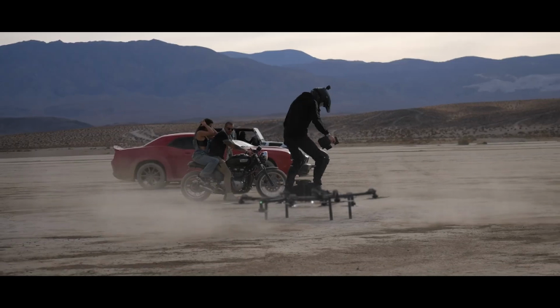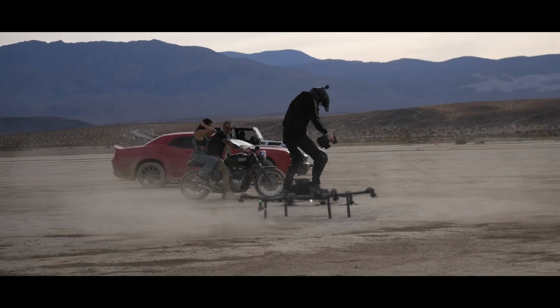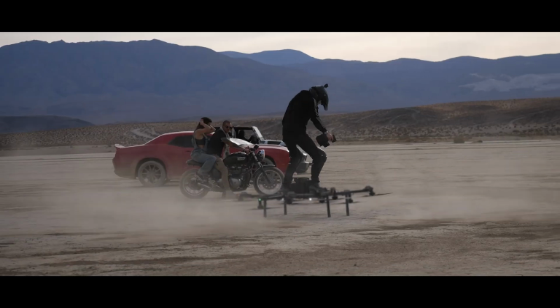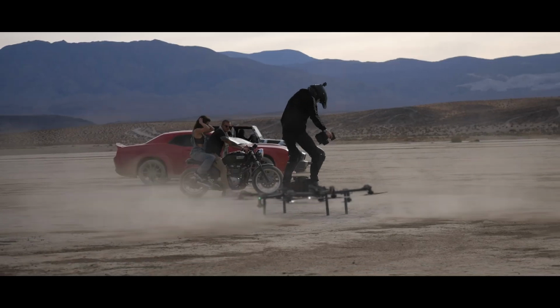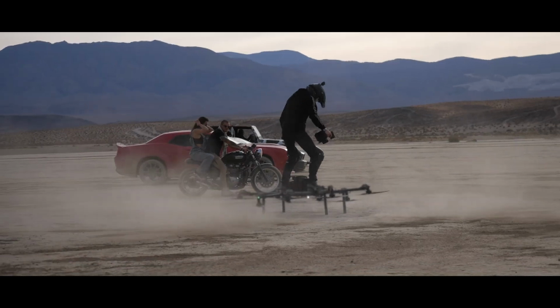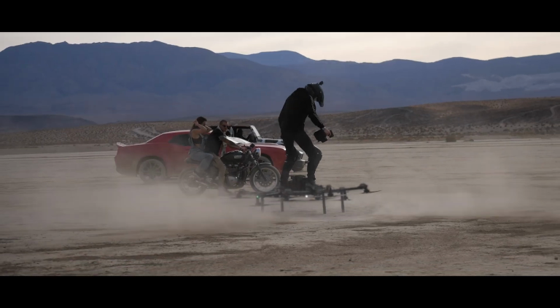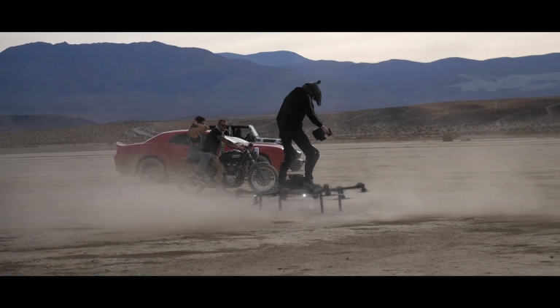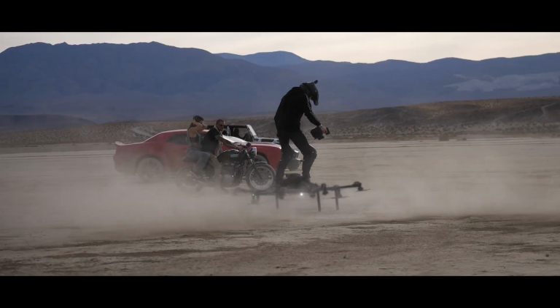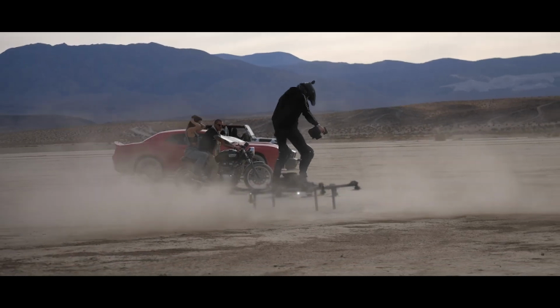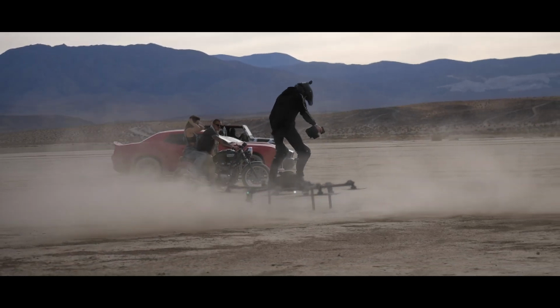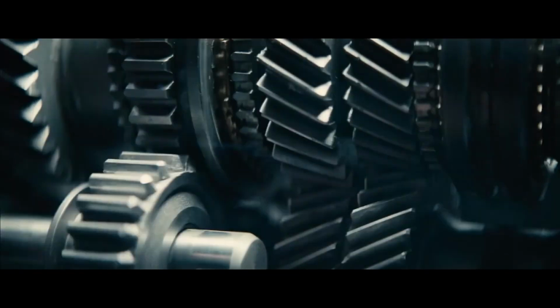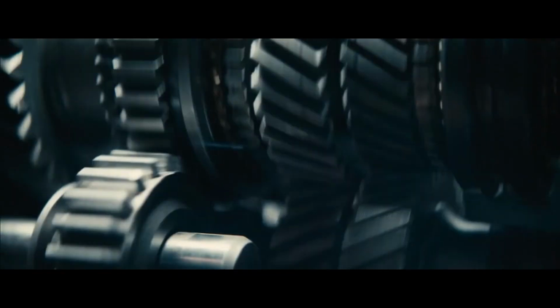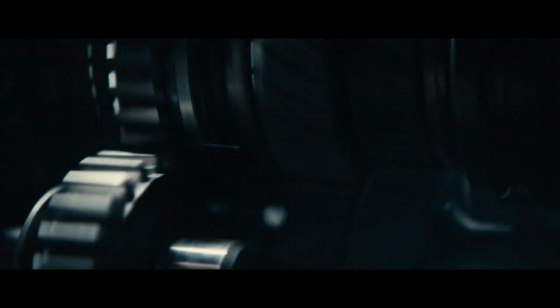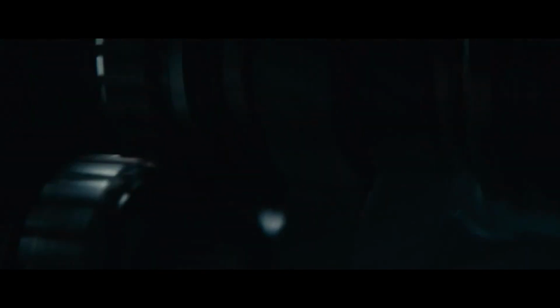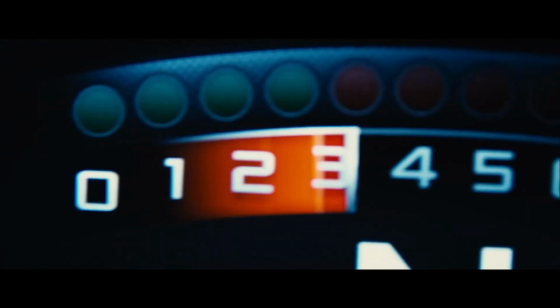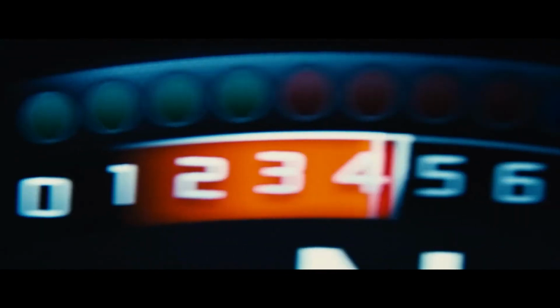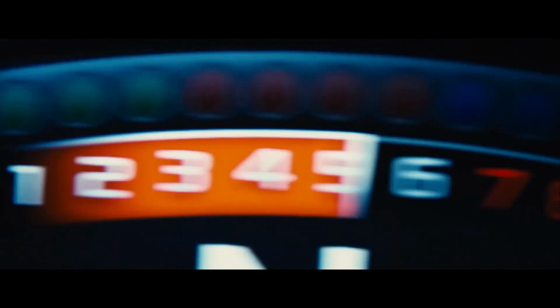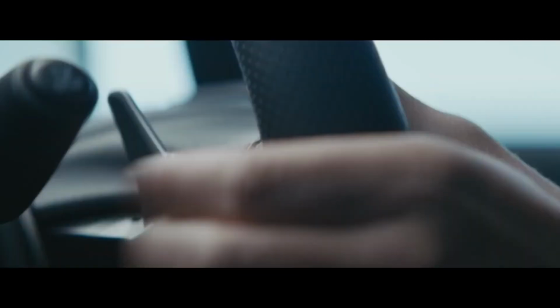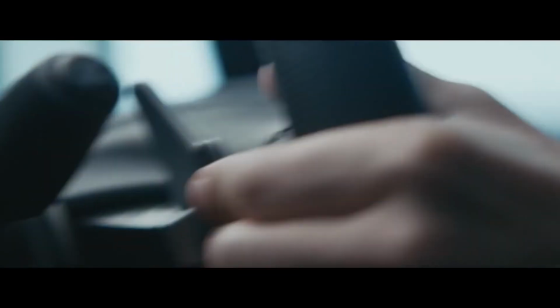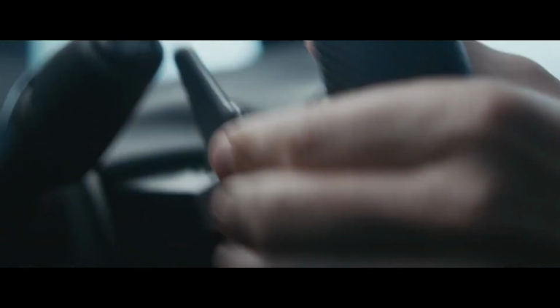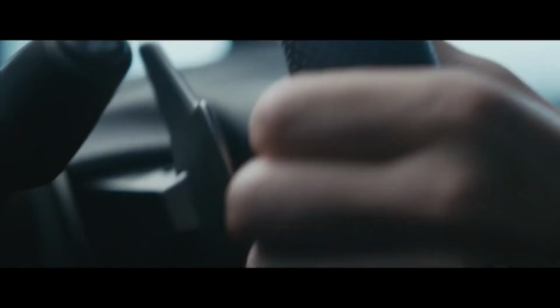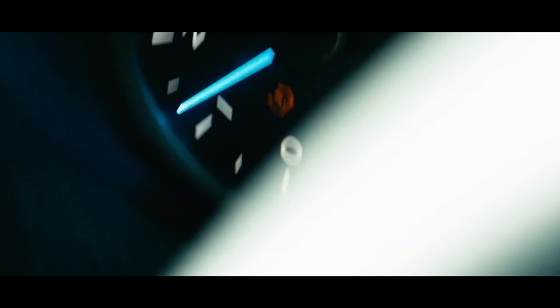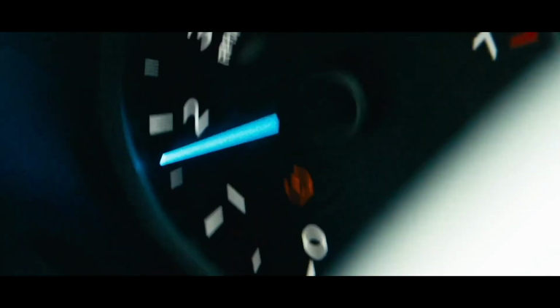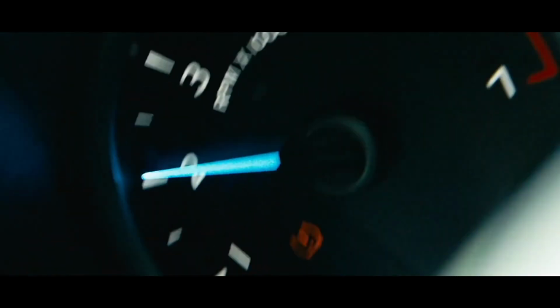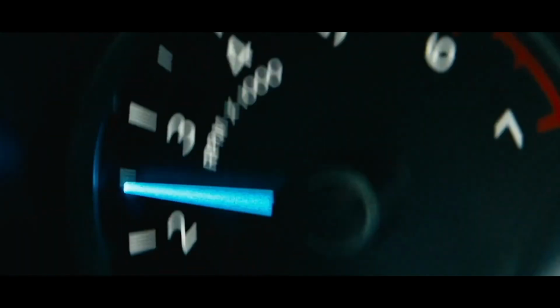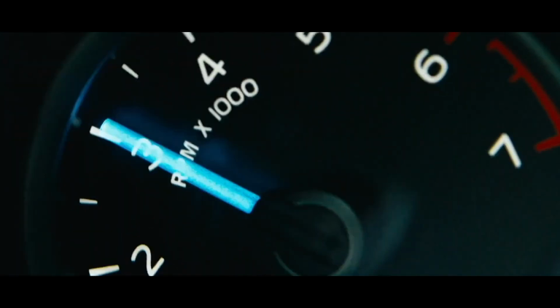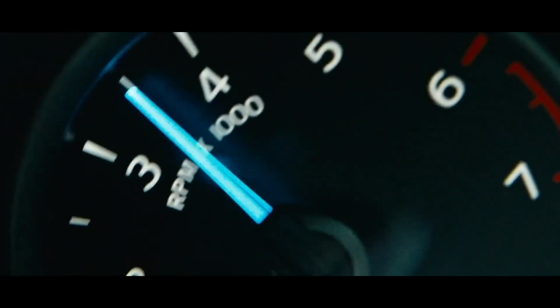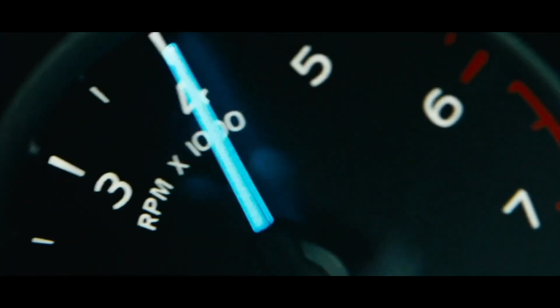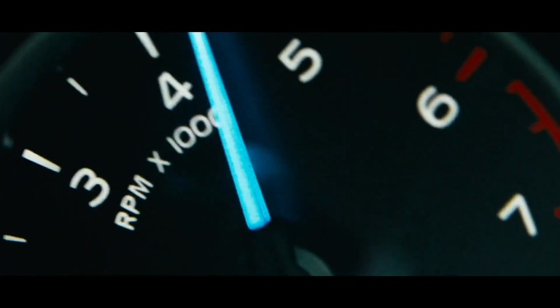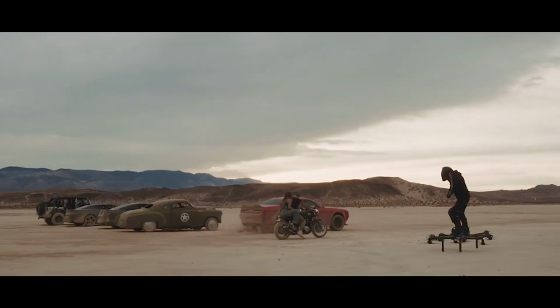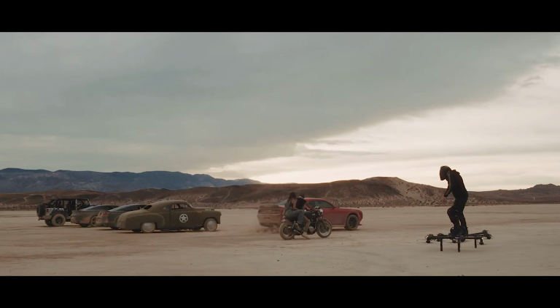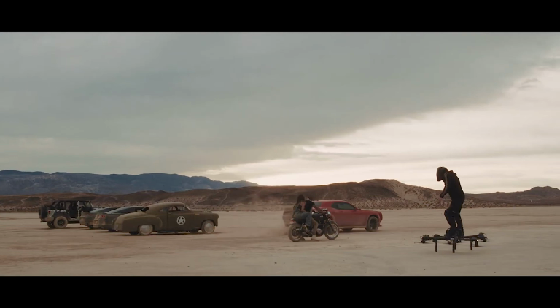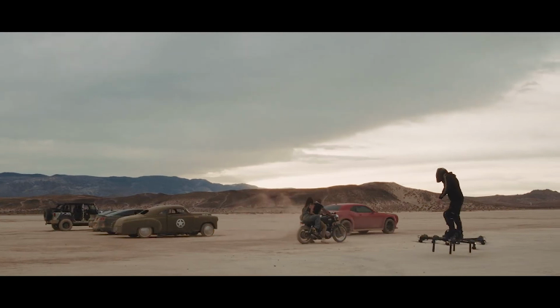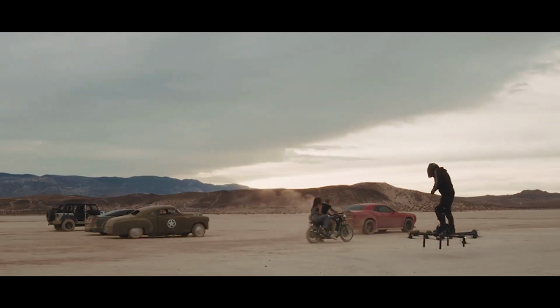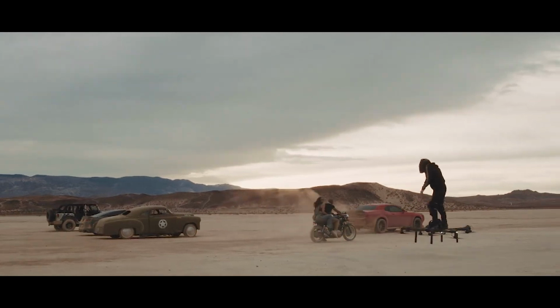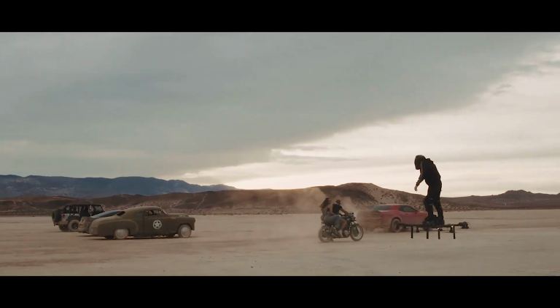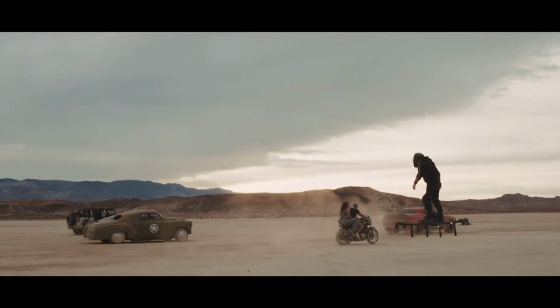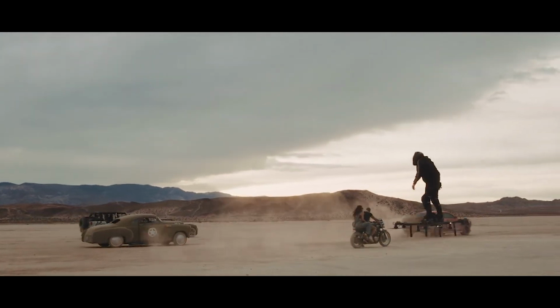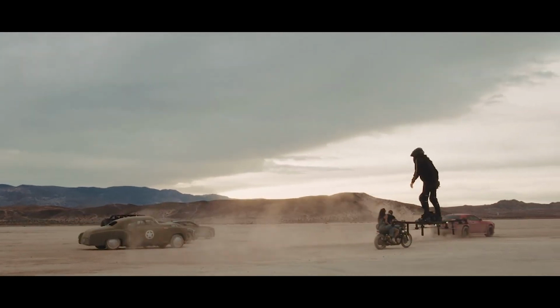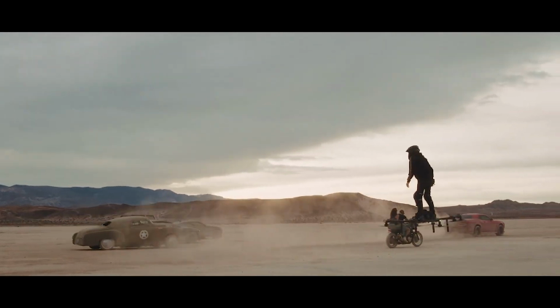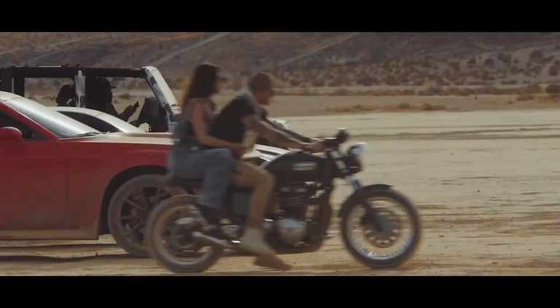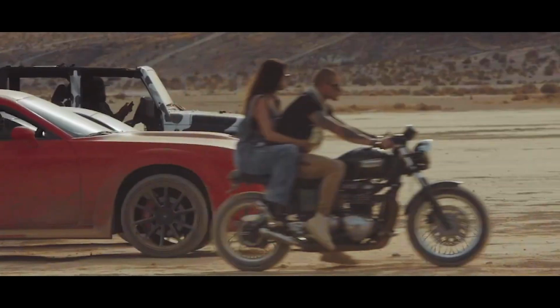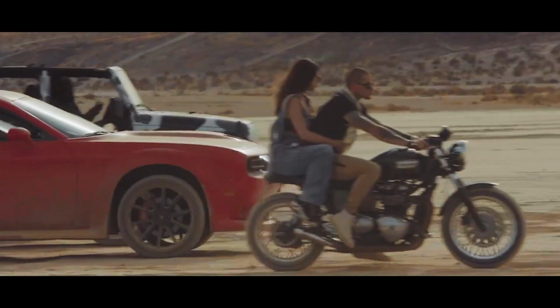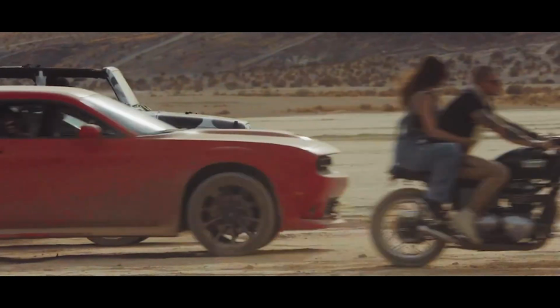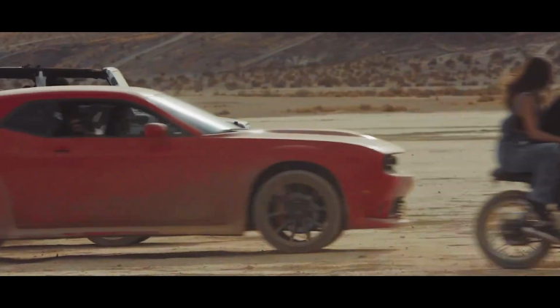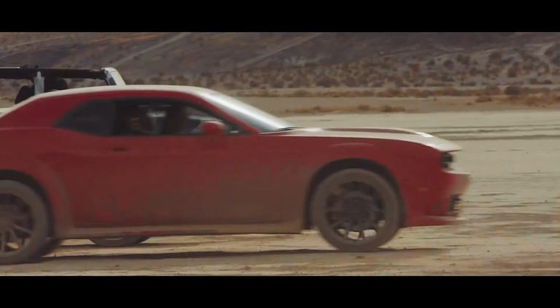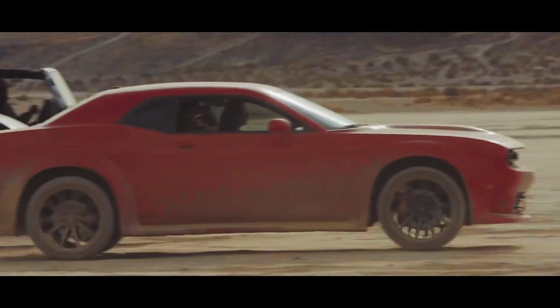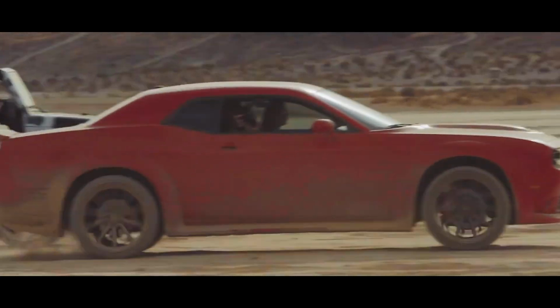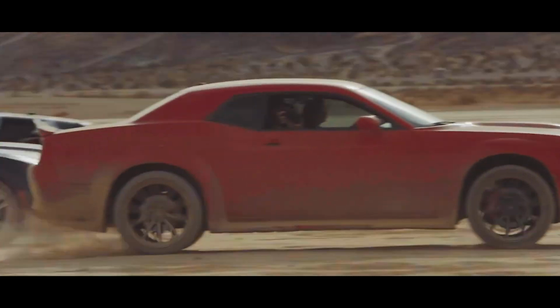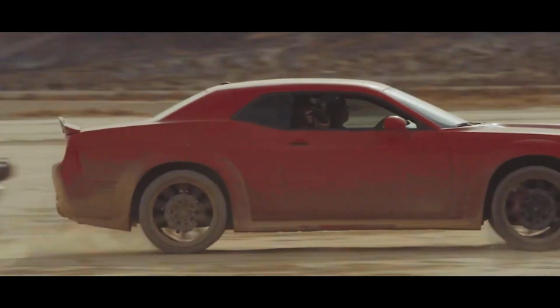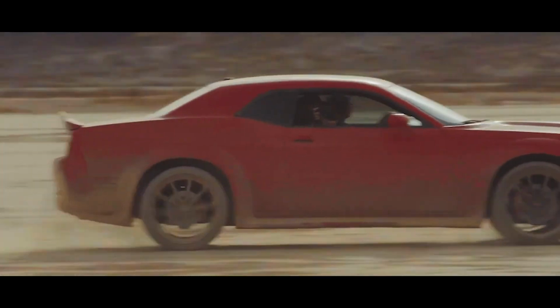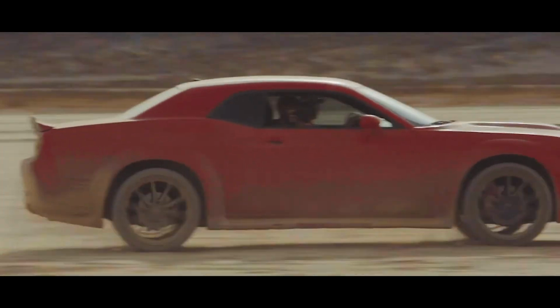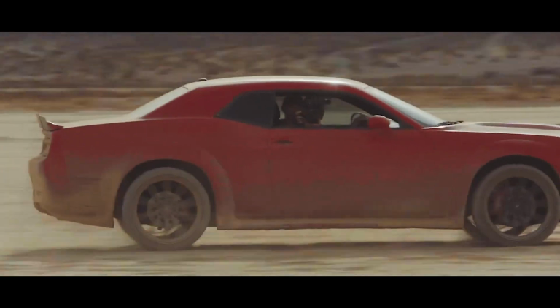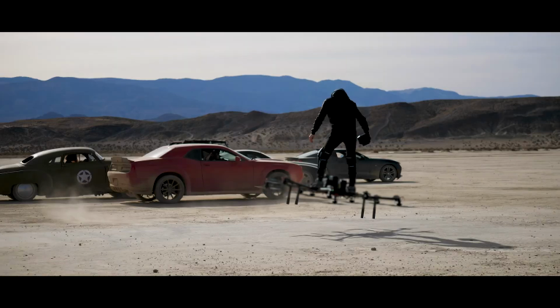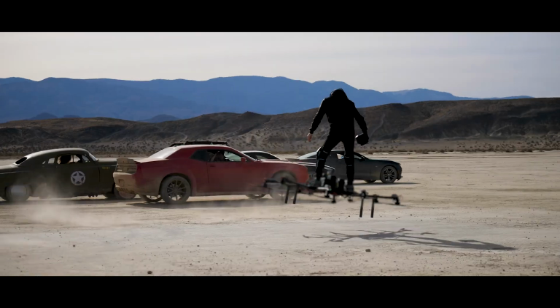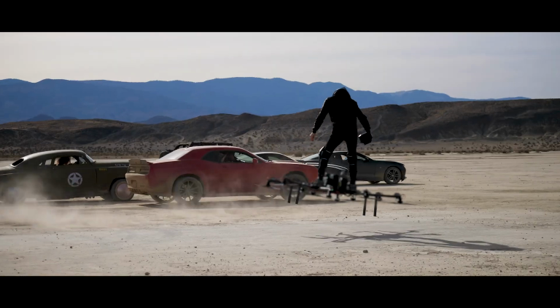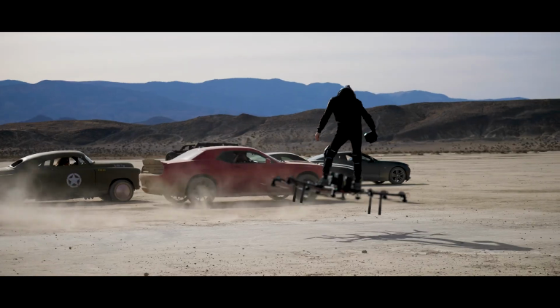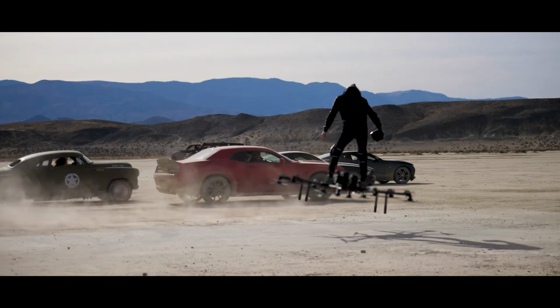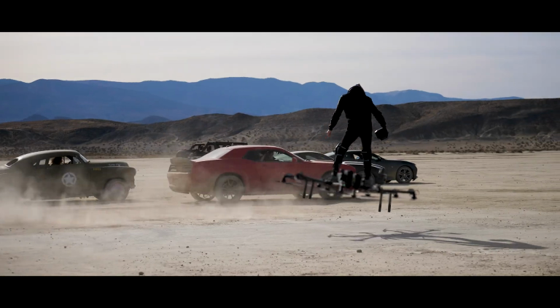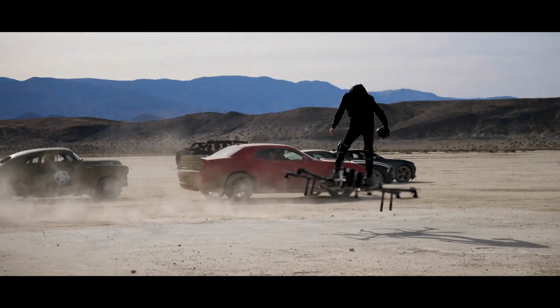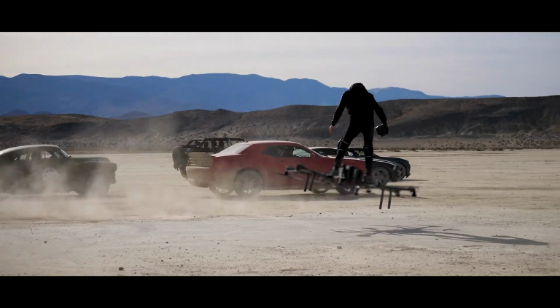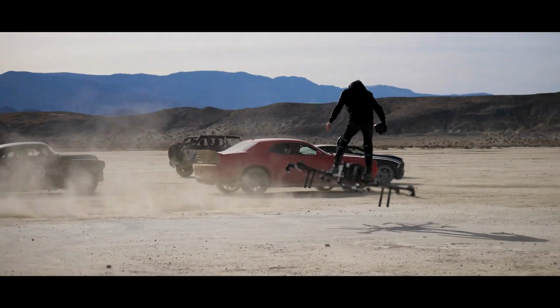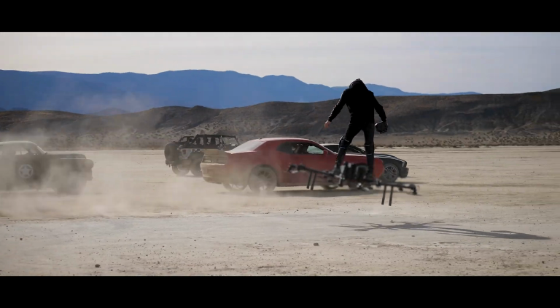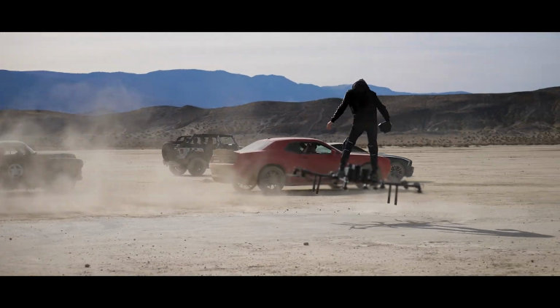And they're off, and the Red Dodge jumps out to an early lead.